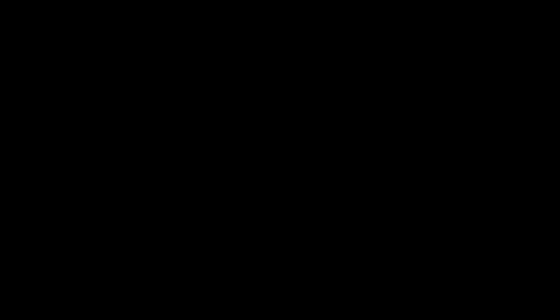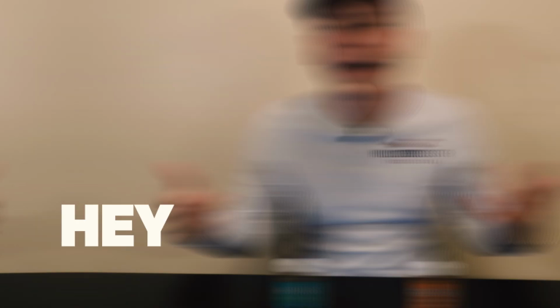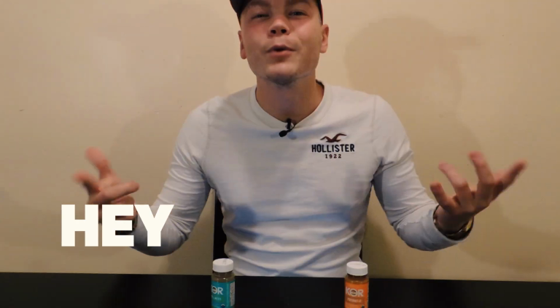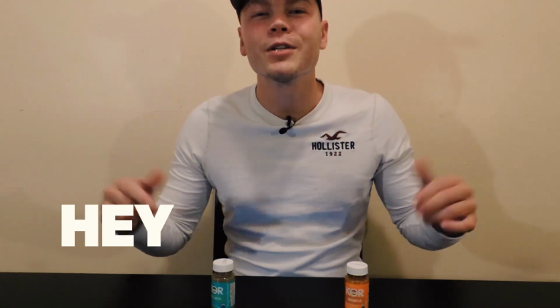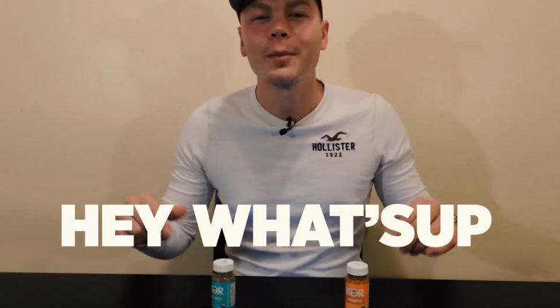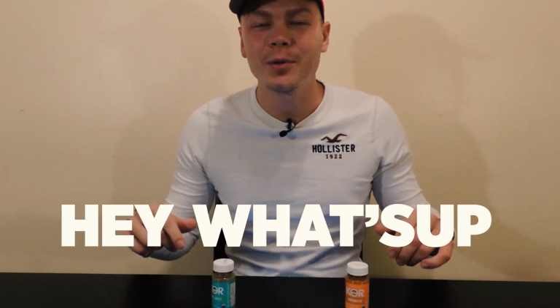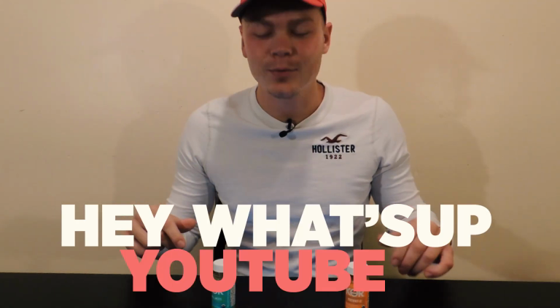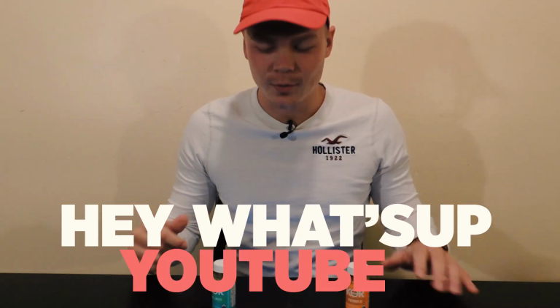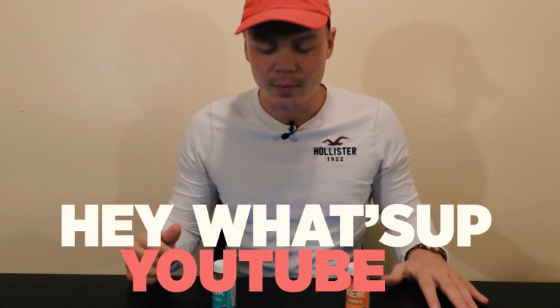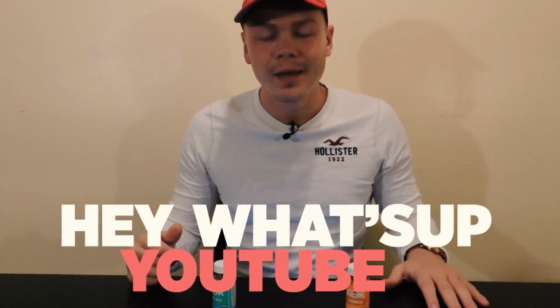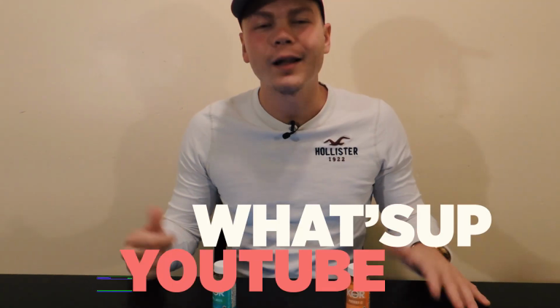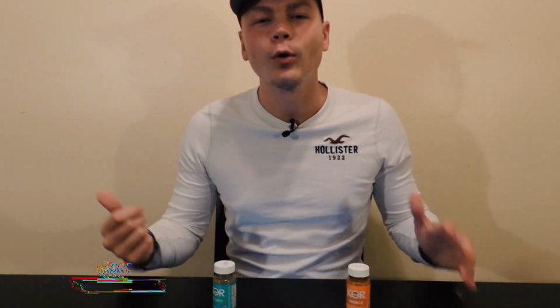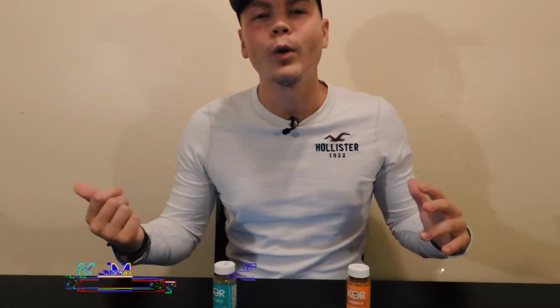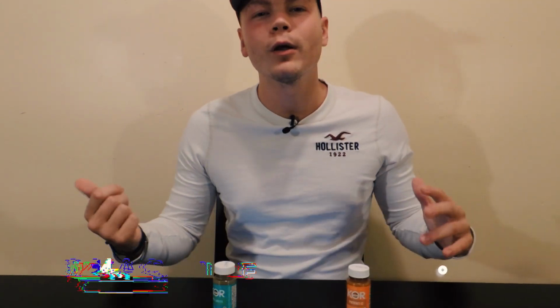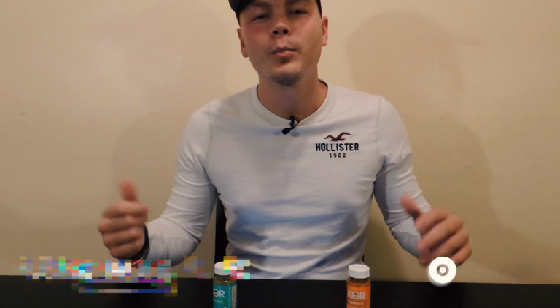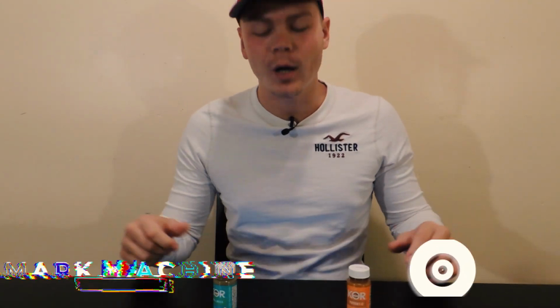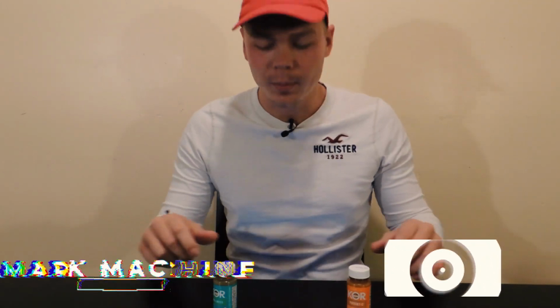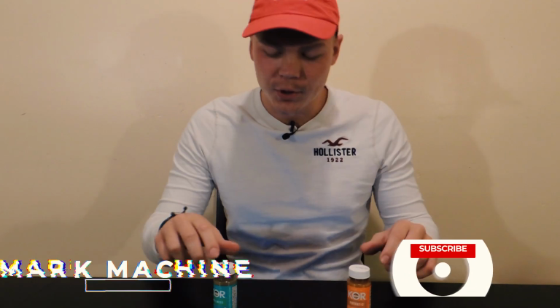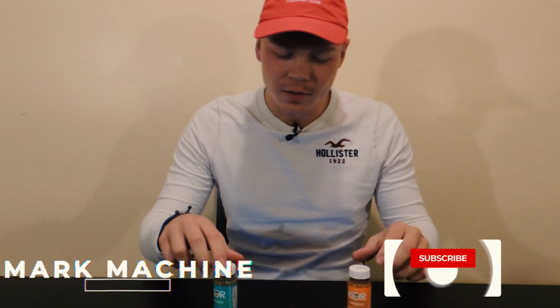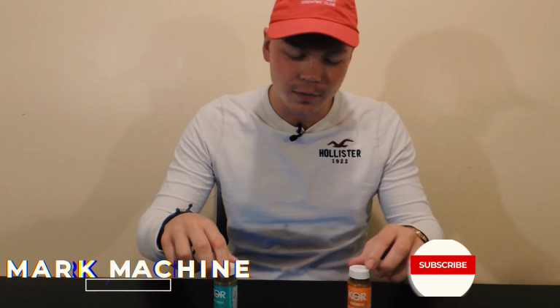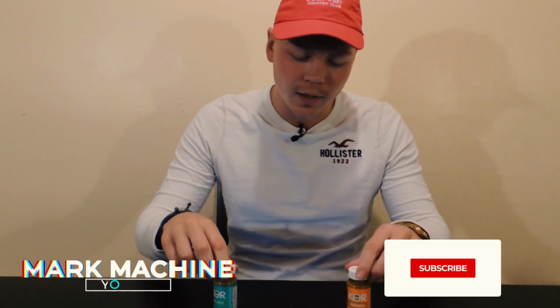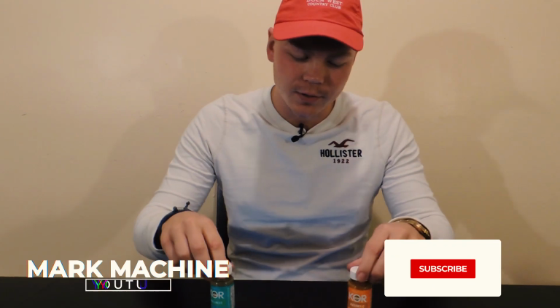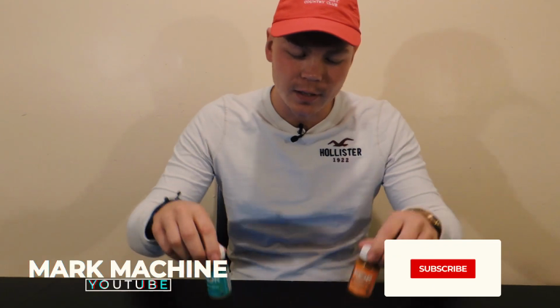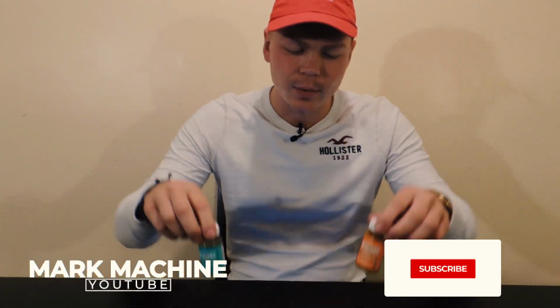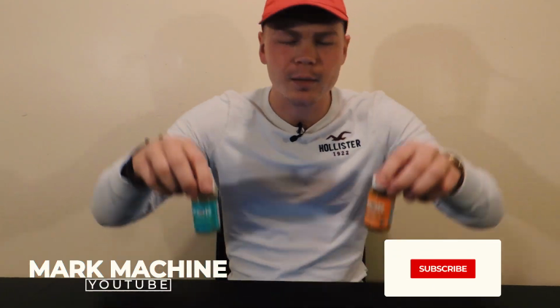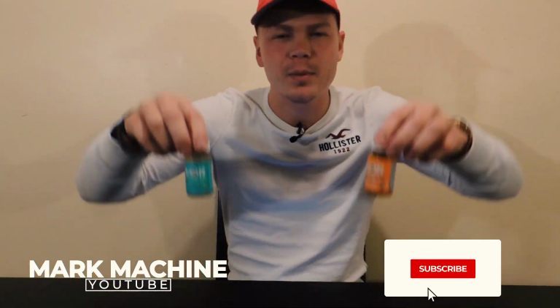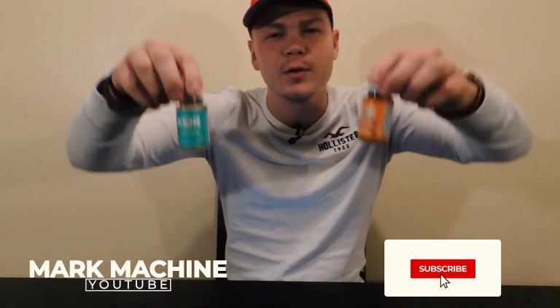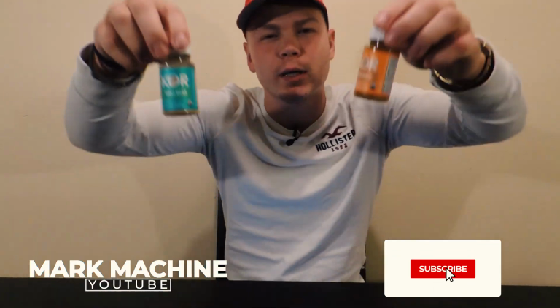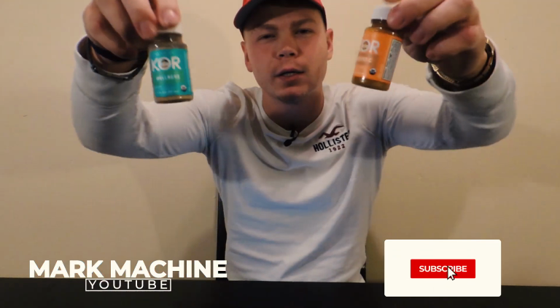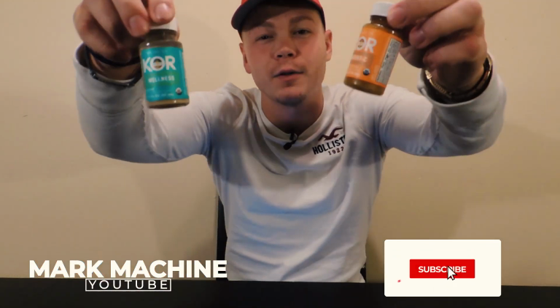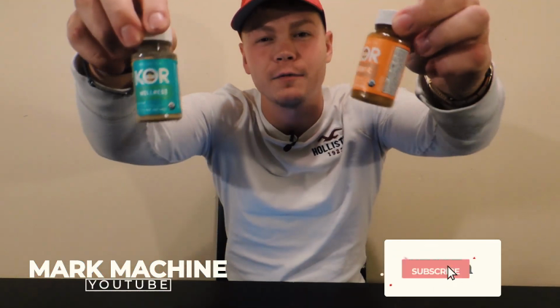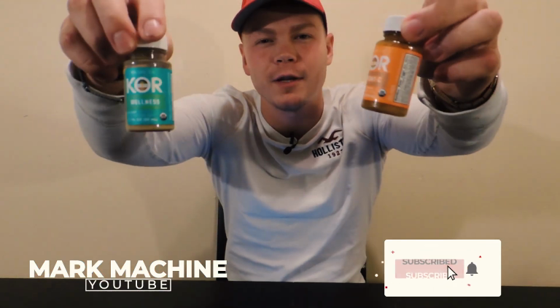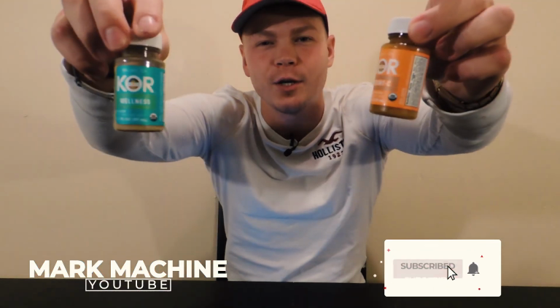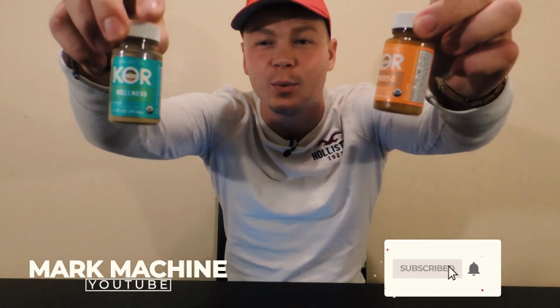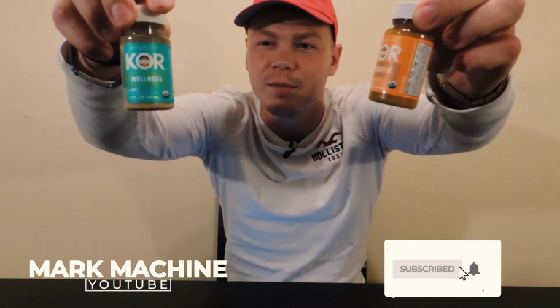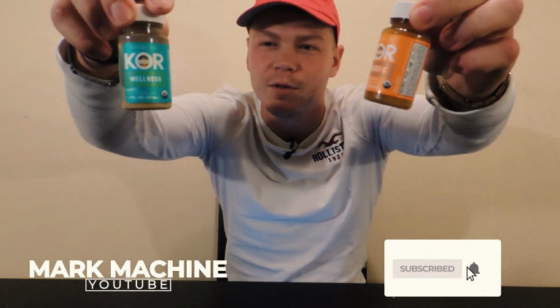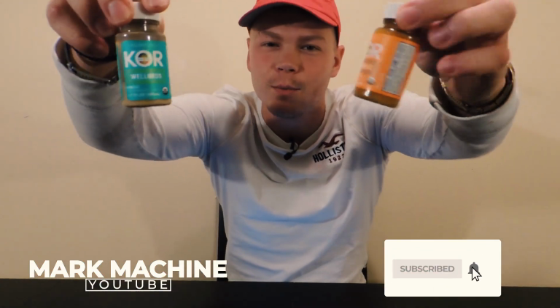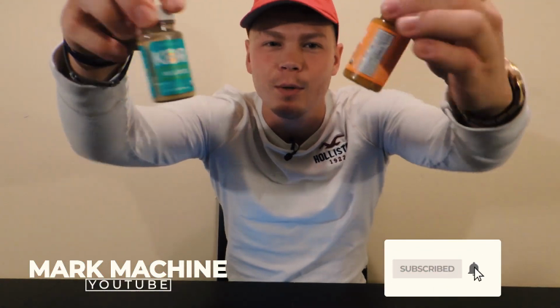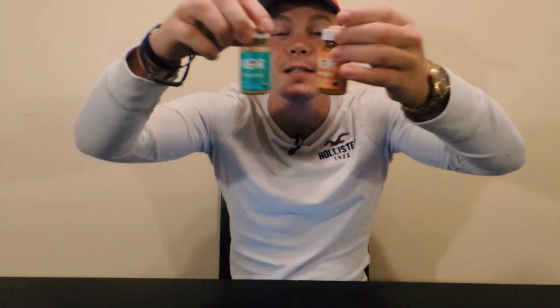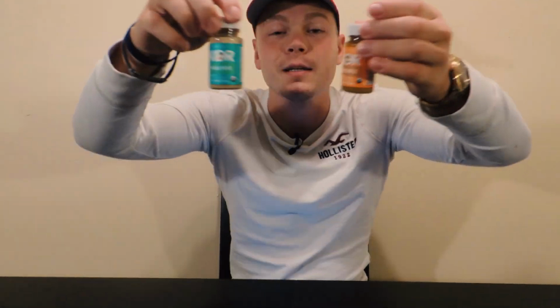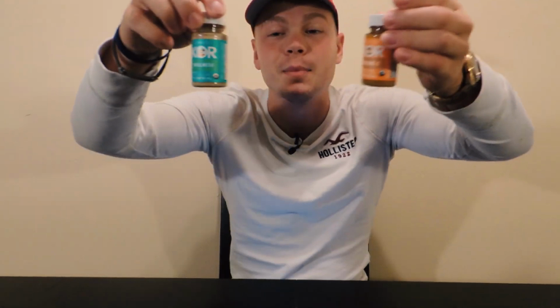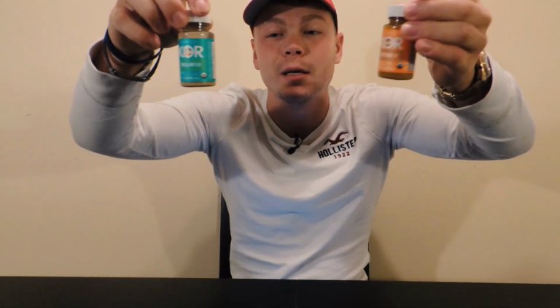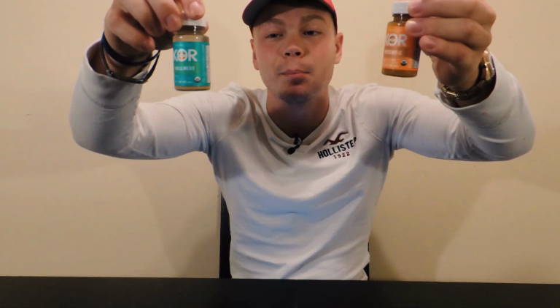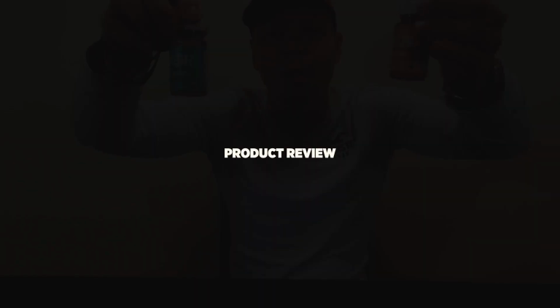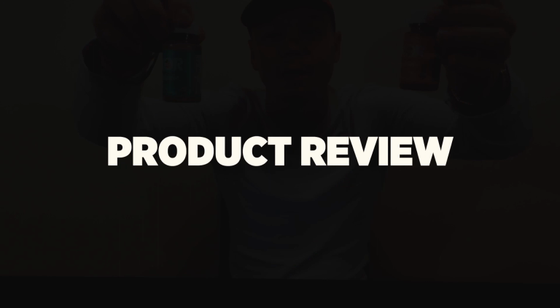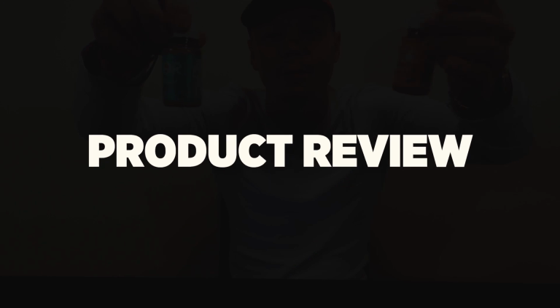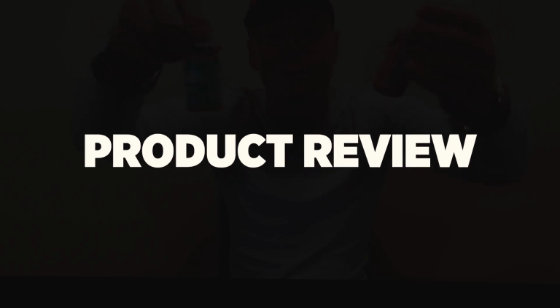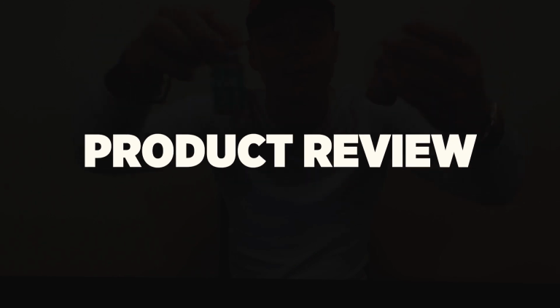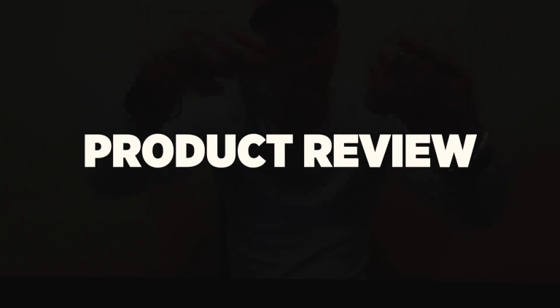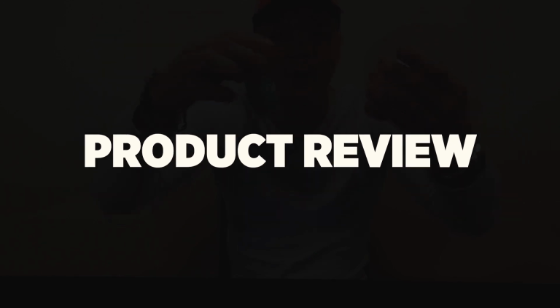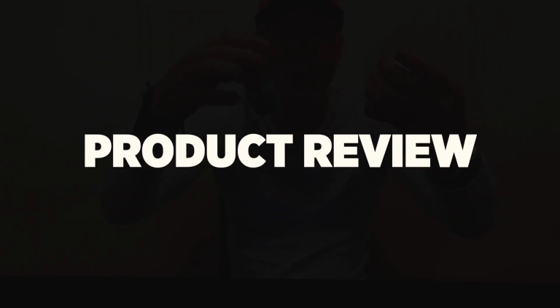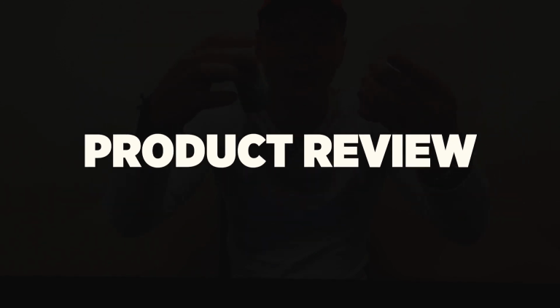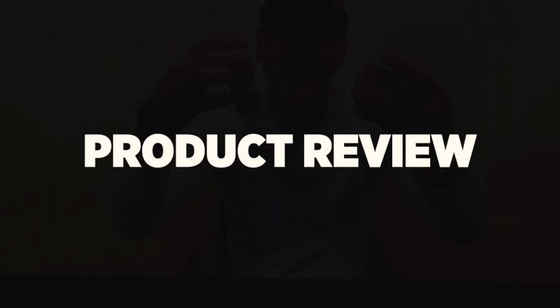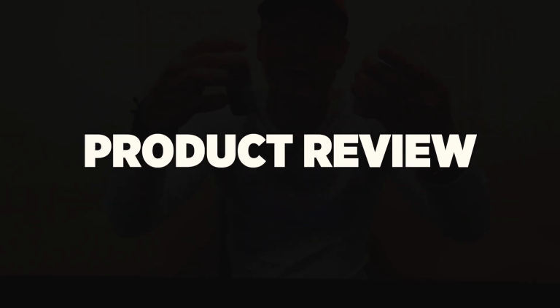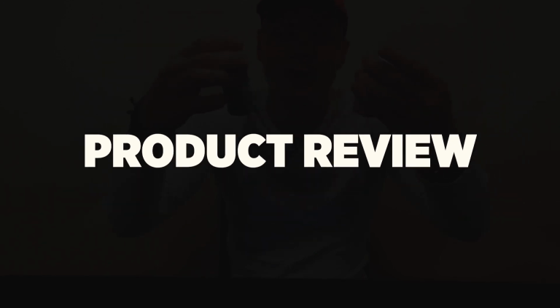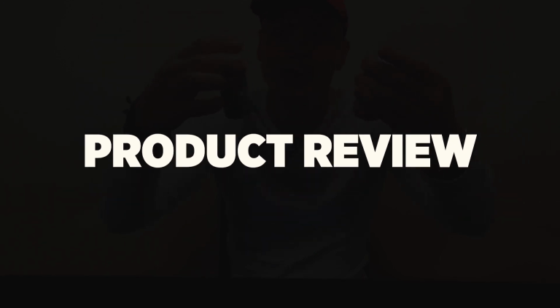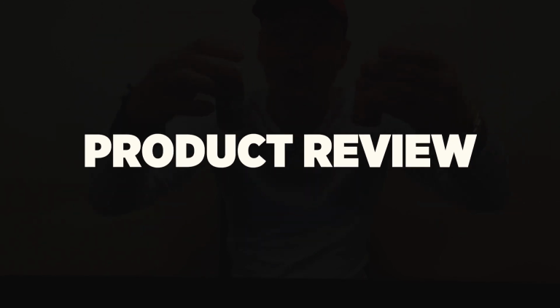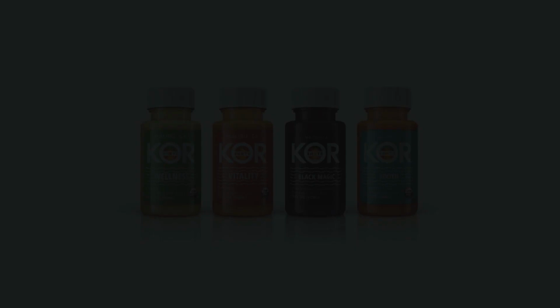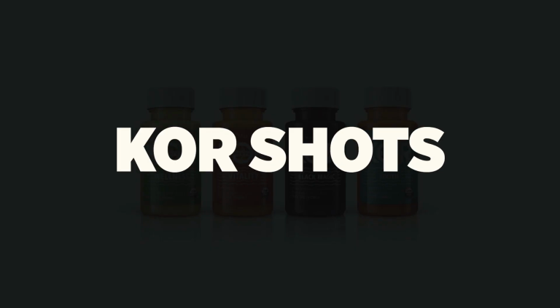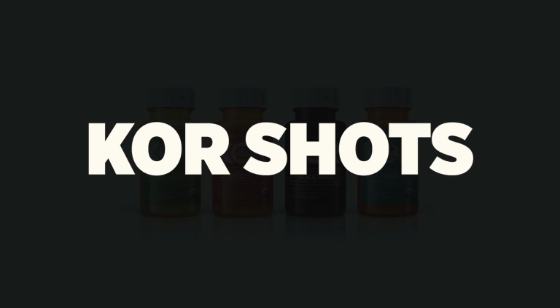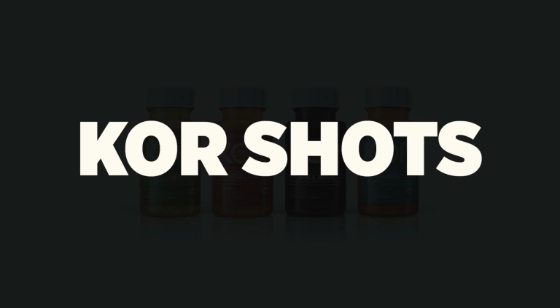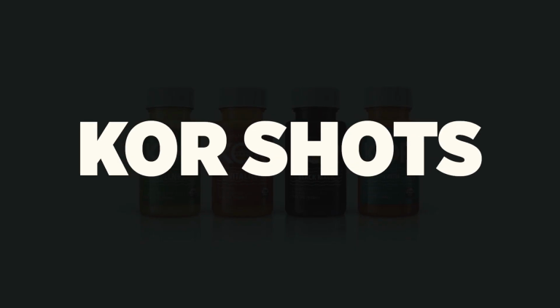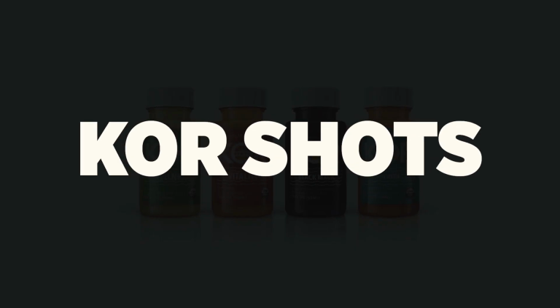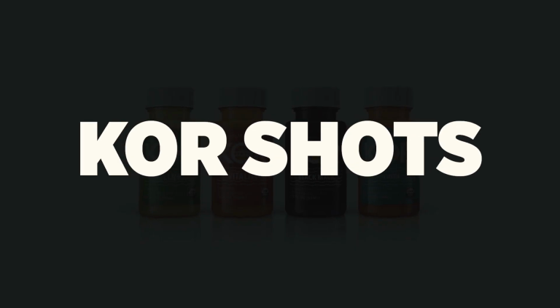Hey, what's up YouTube? Hello and welcome to Locker Machine Vlogs. Today we're going to be doing another video review — a product review on the Core Shots.